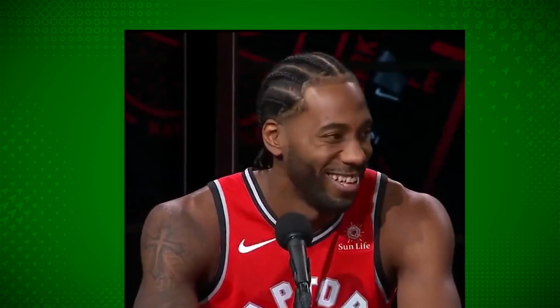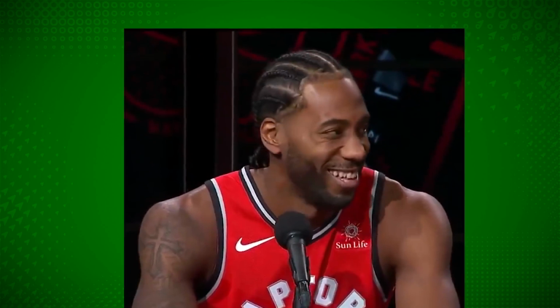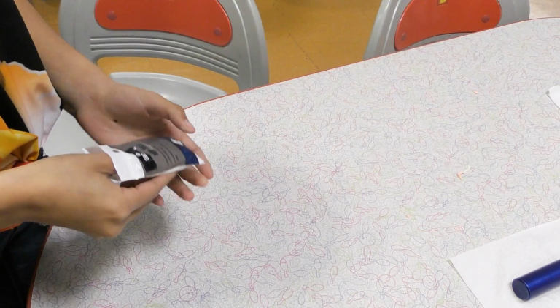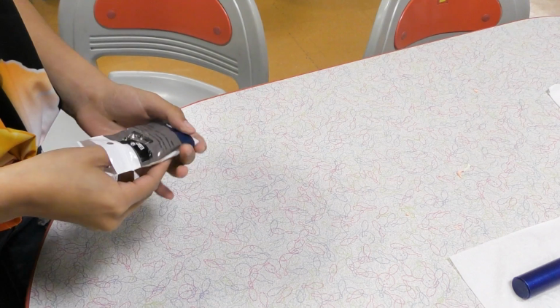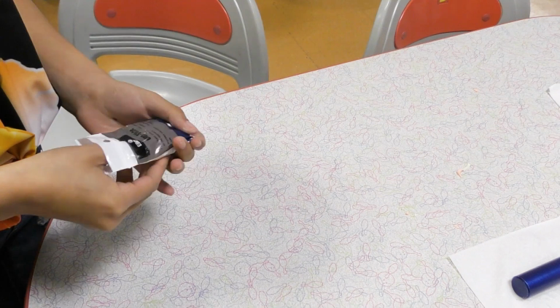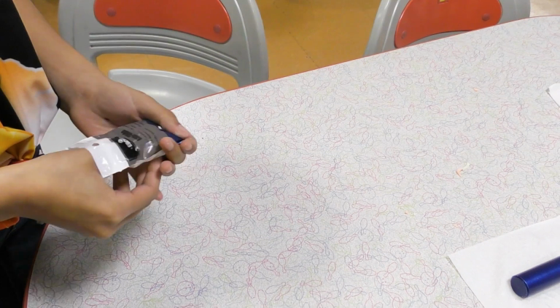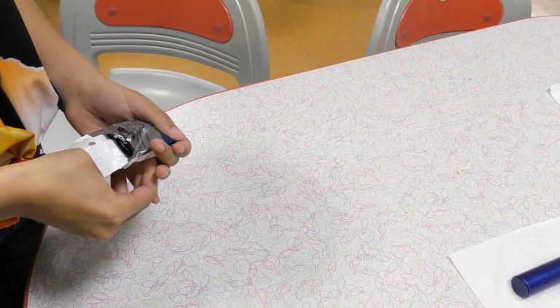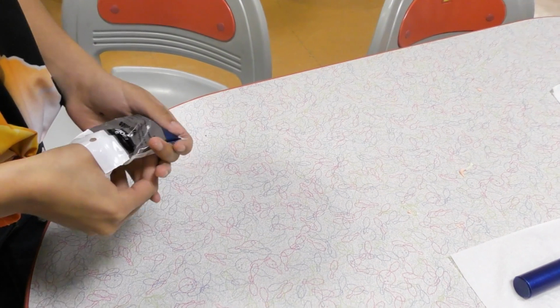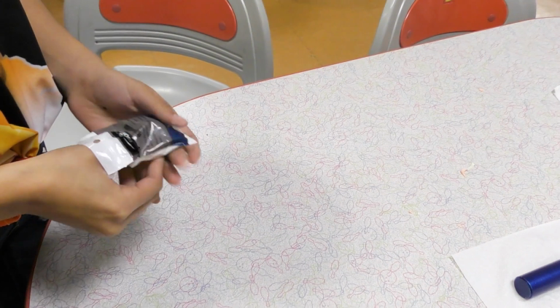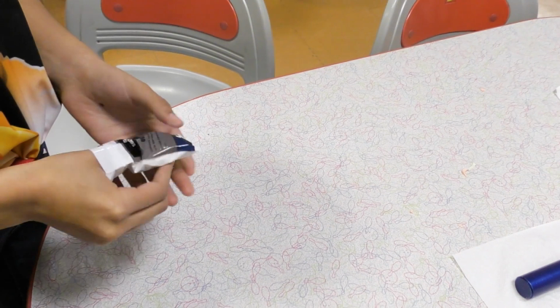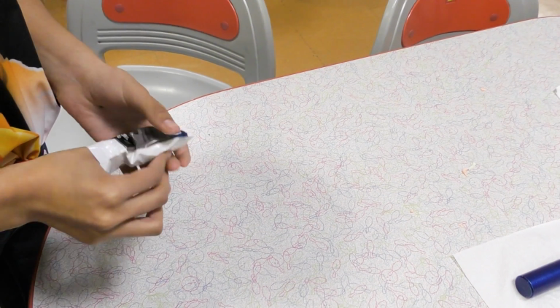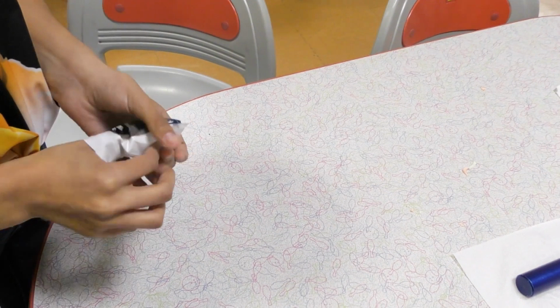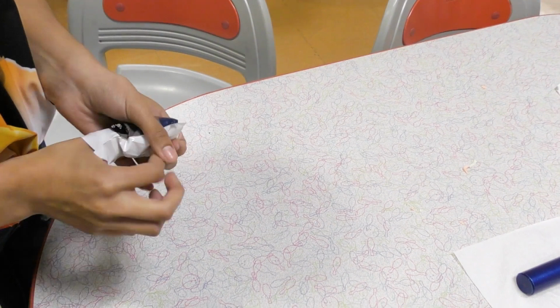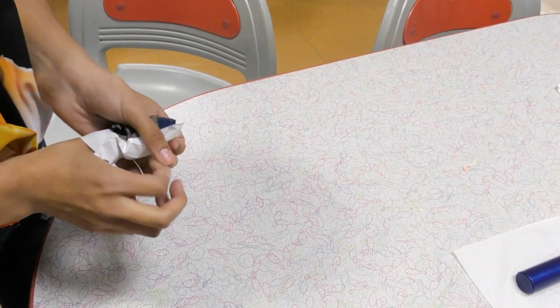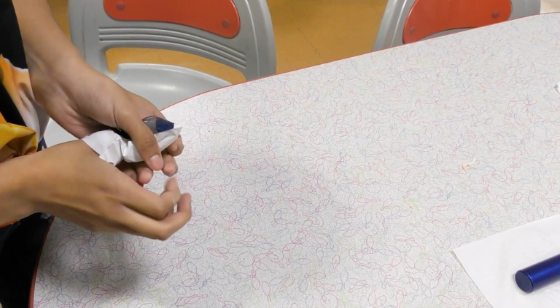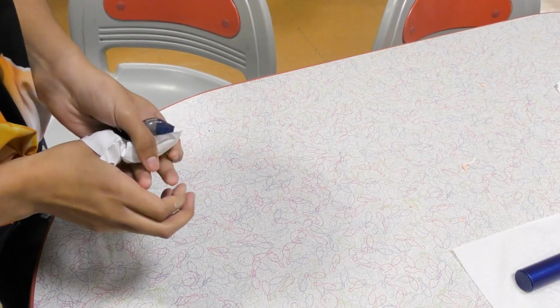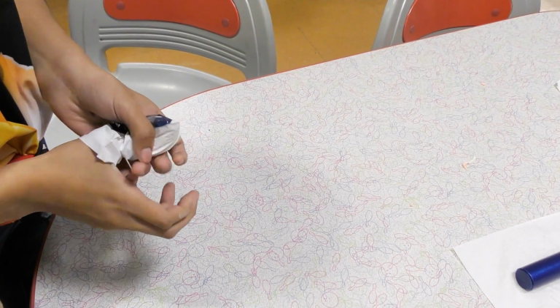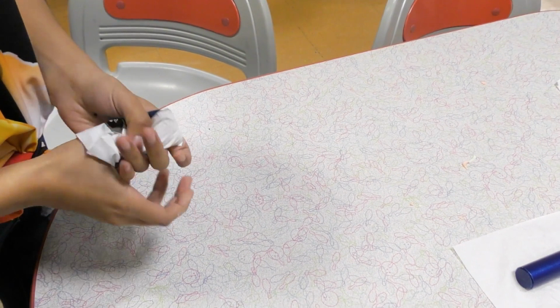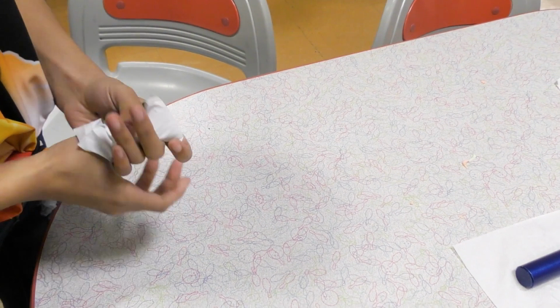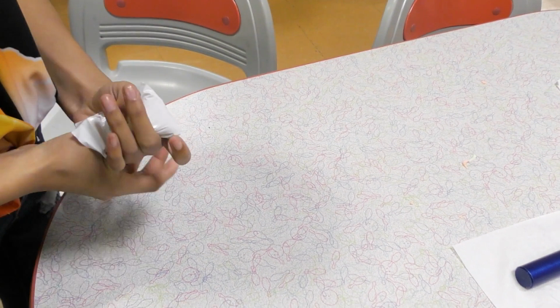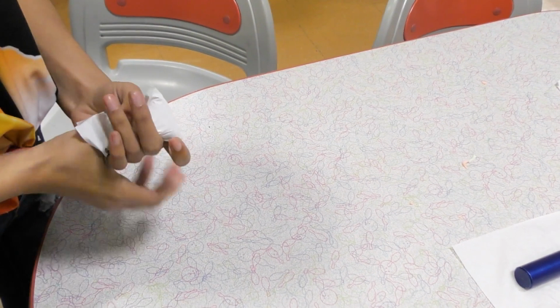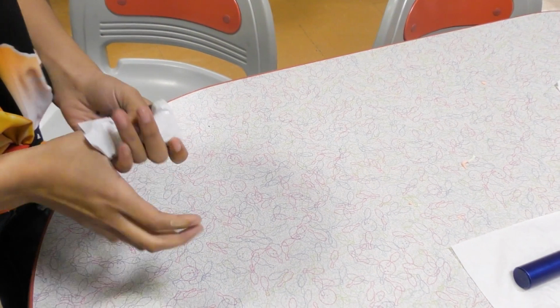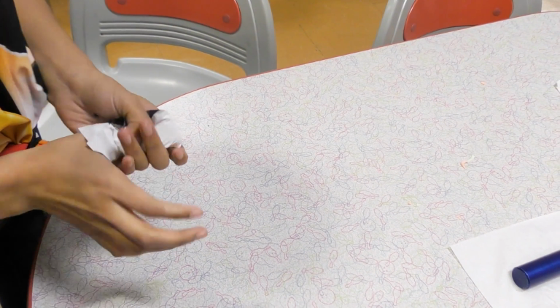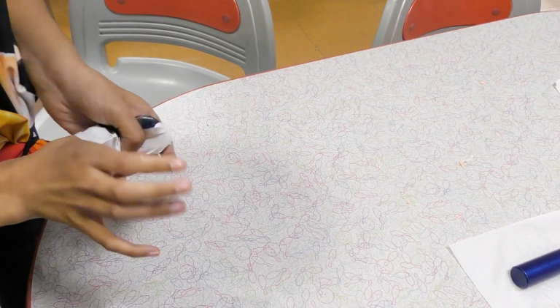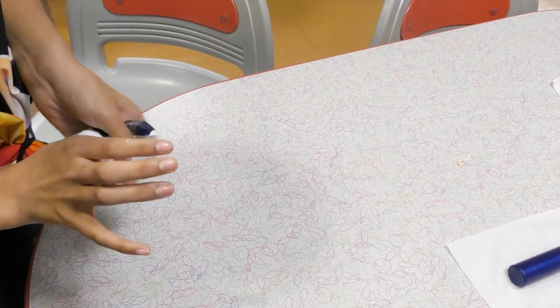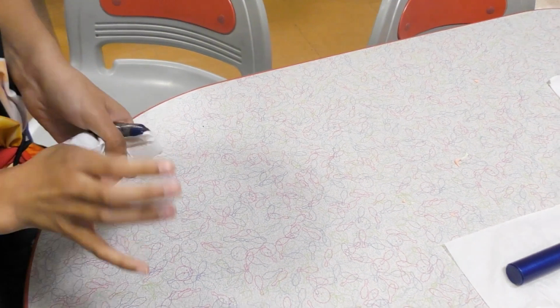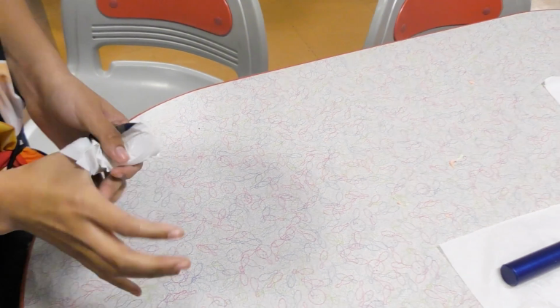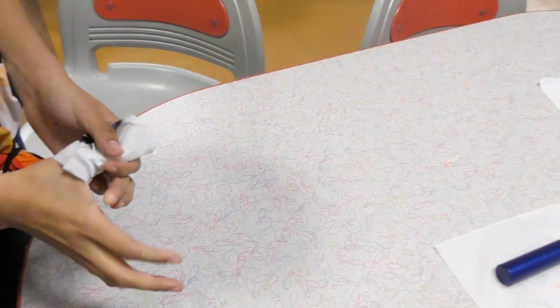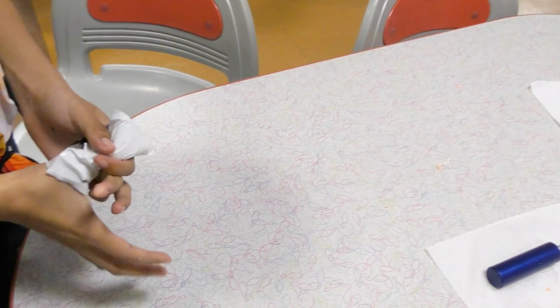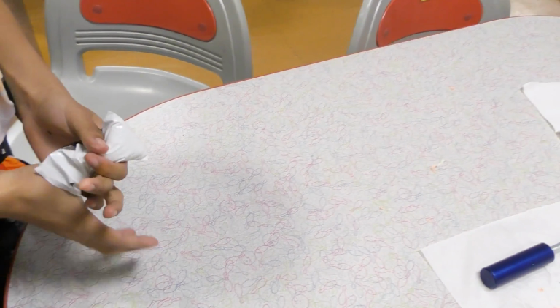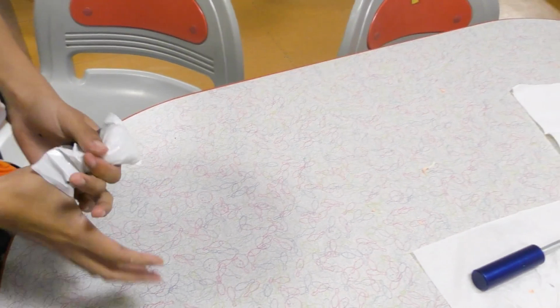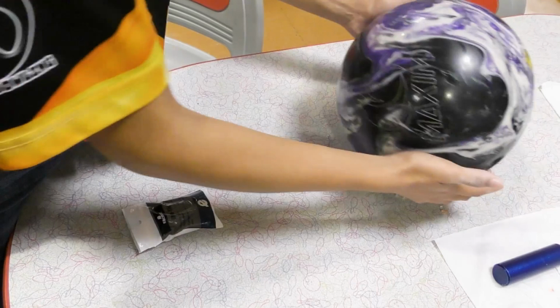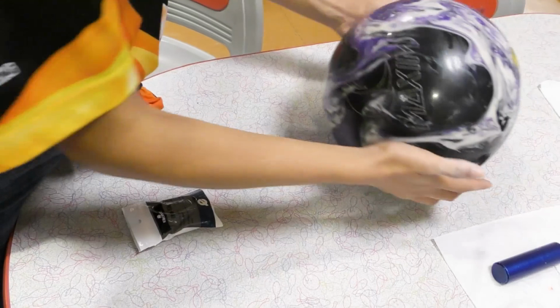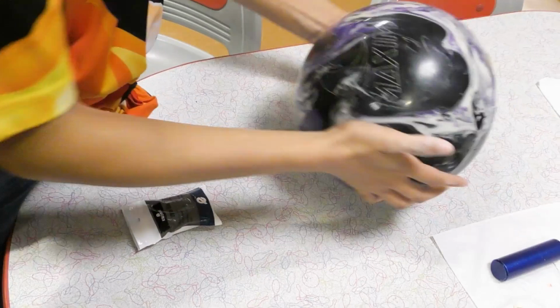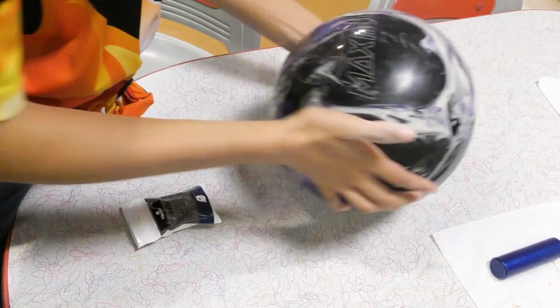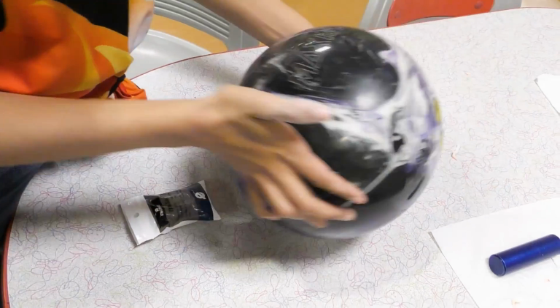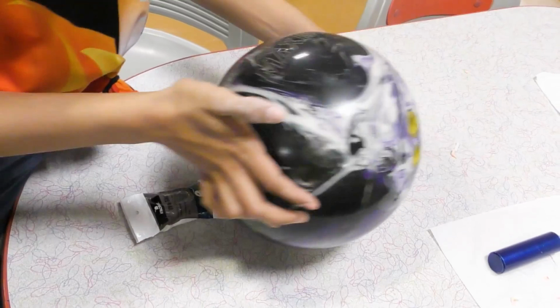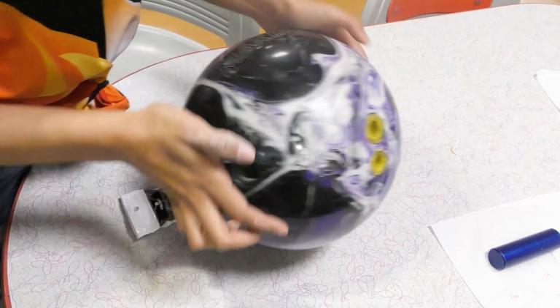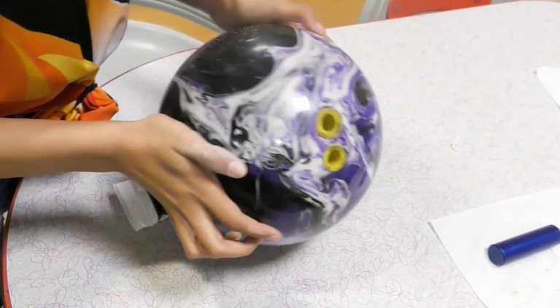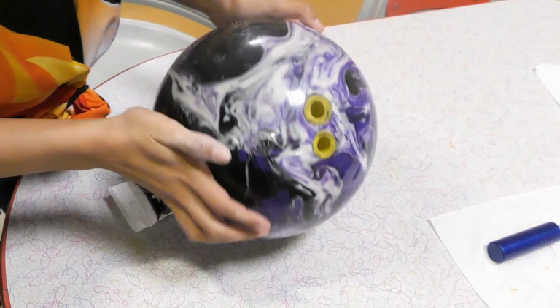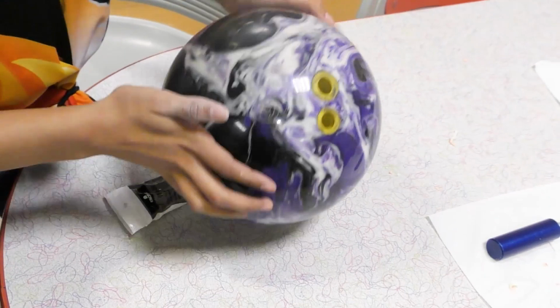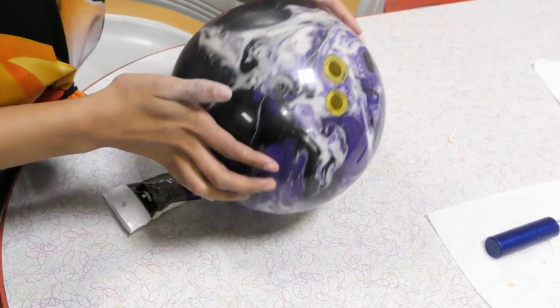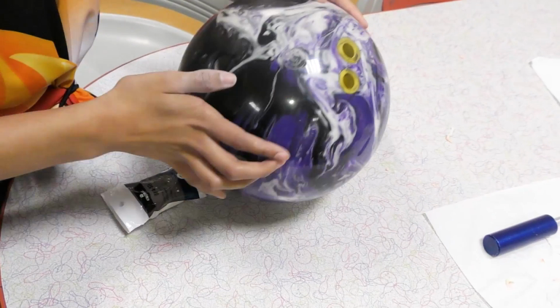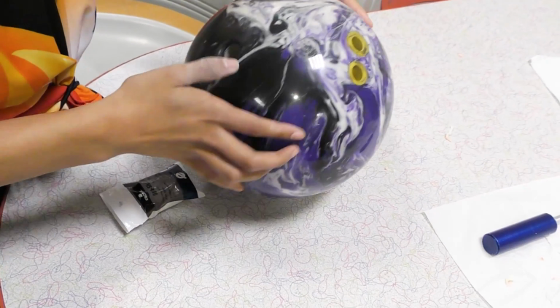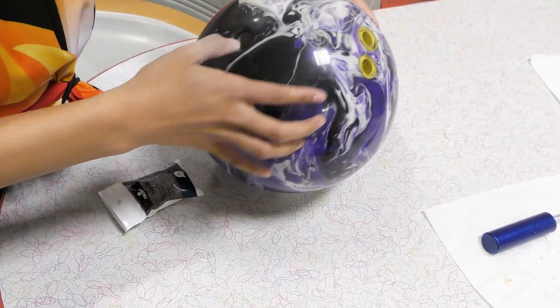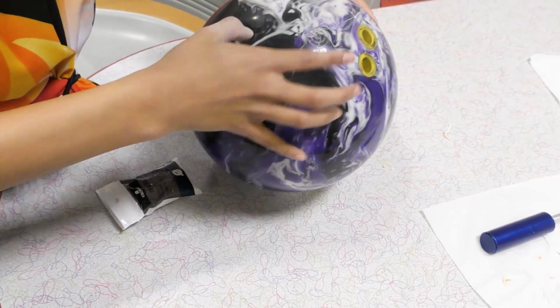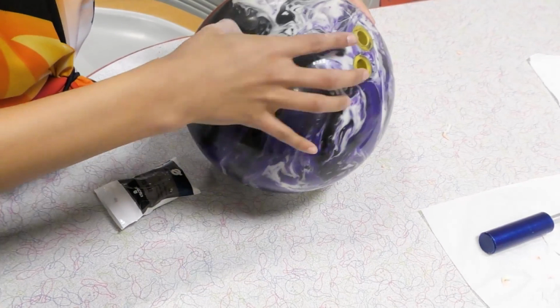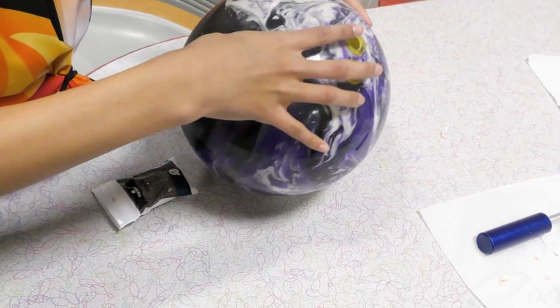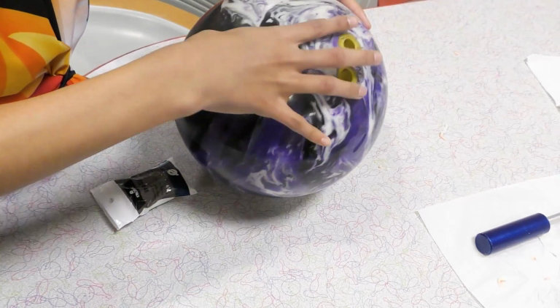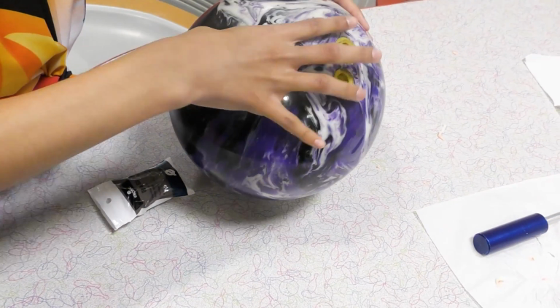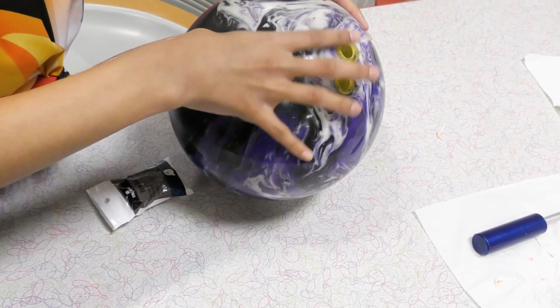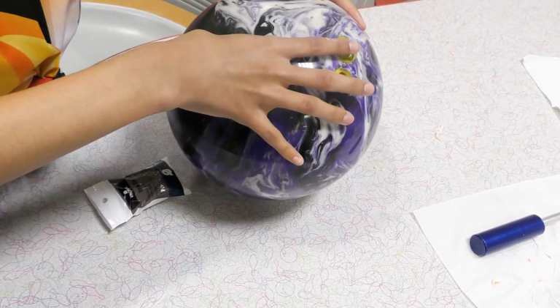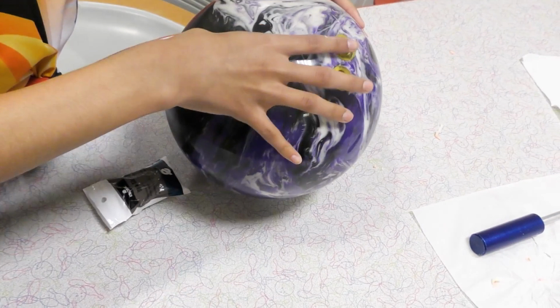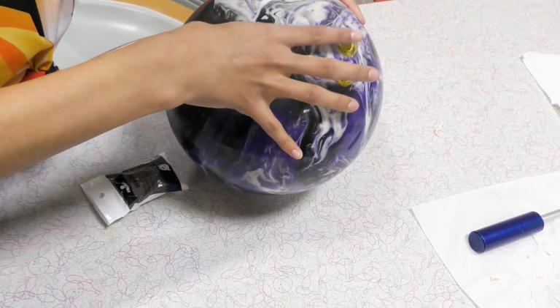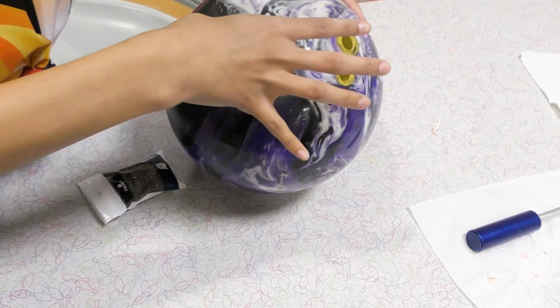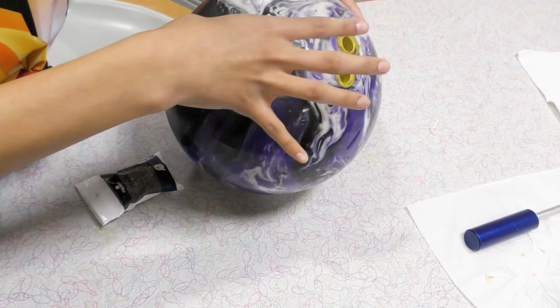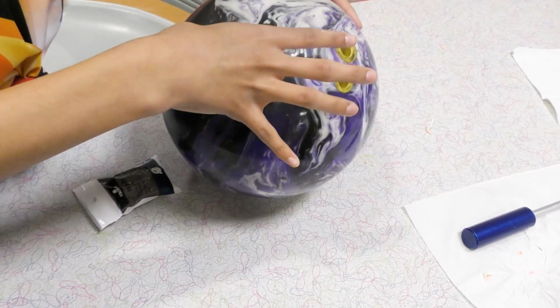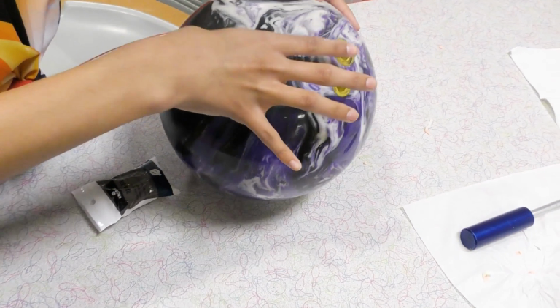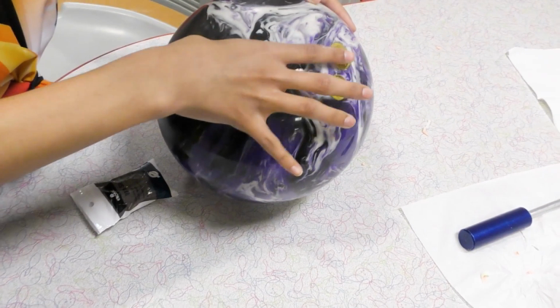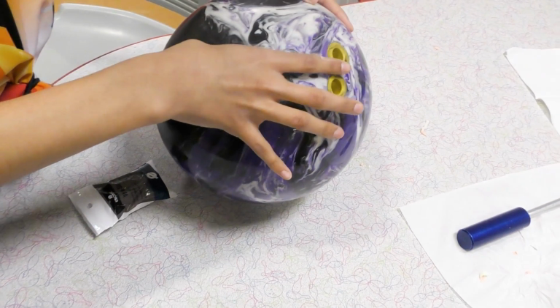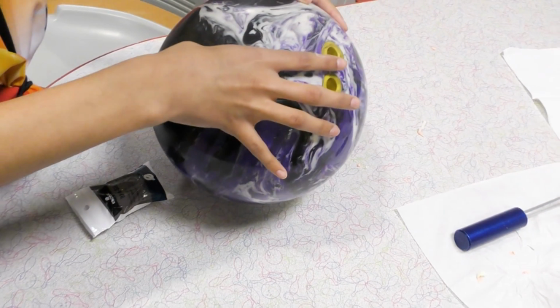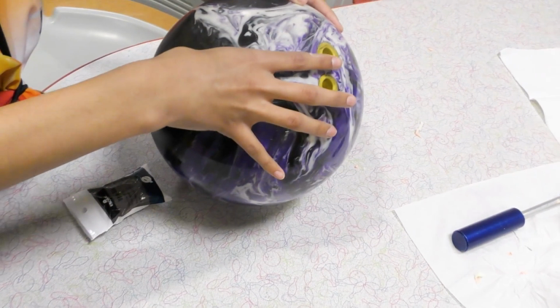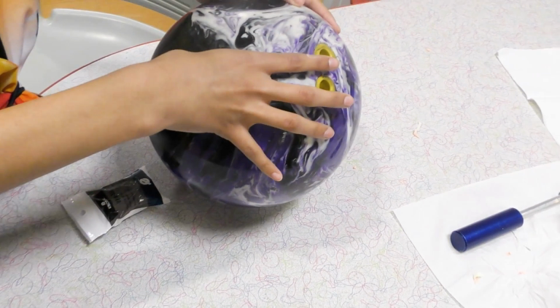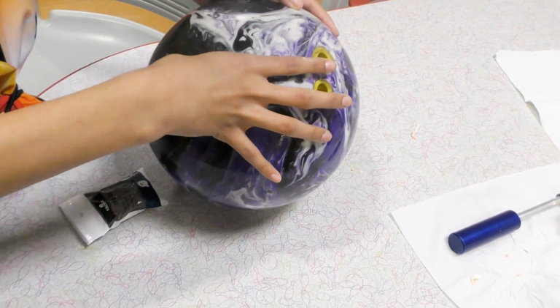So I carry Easy Slide in my bag, which I apply to my thumb to help me get out of the ball if I happen to swell up.